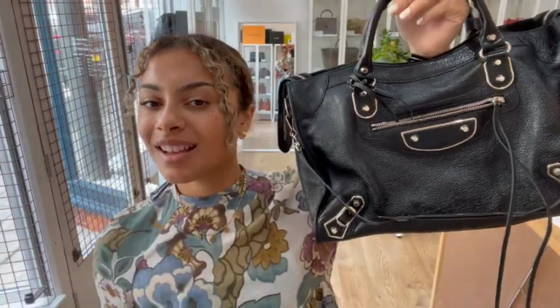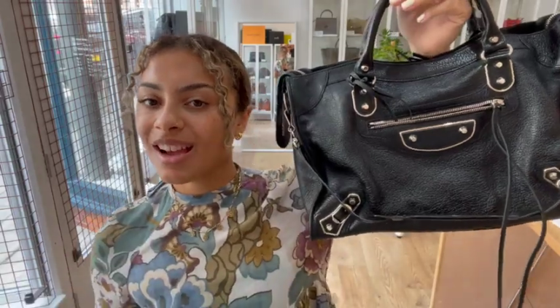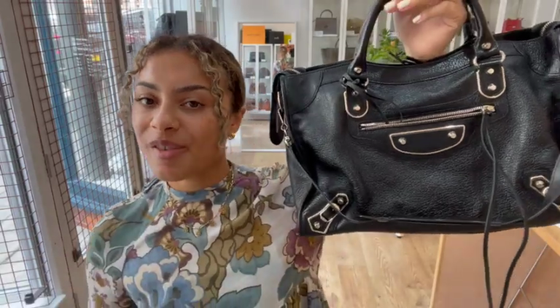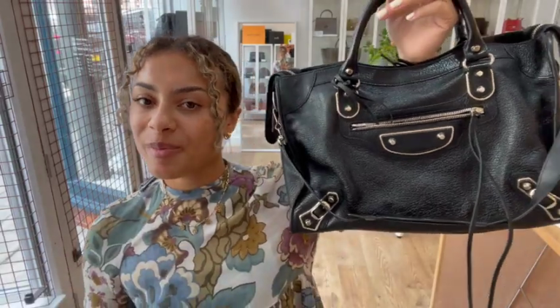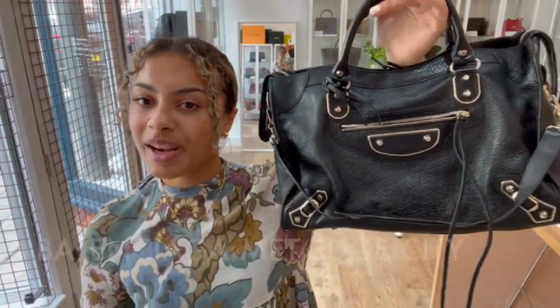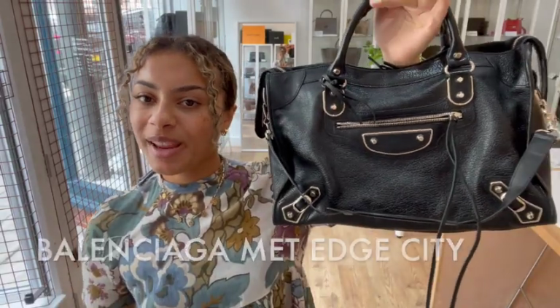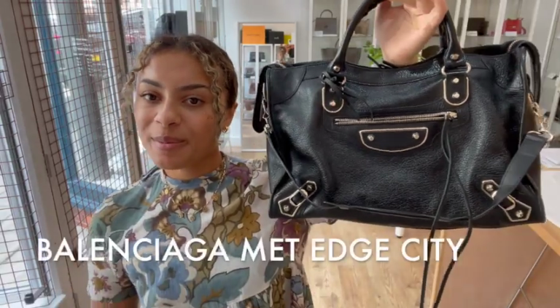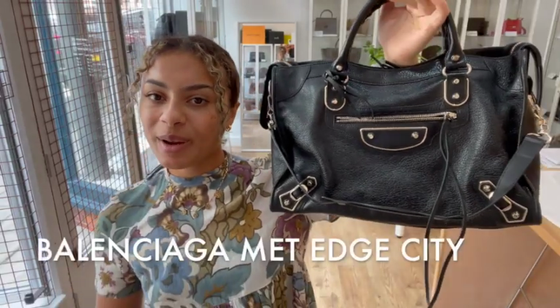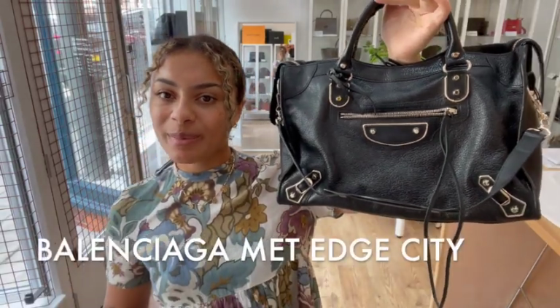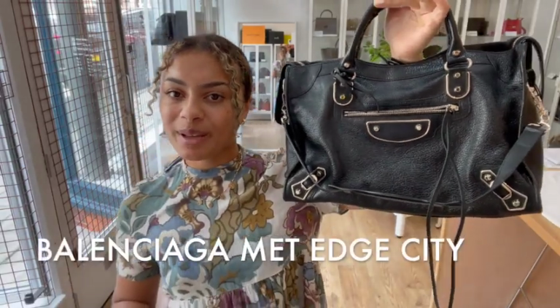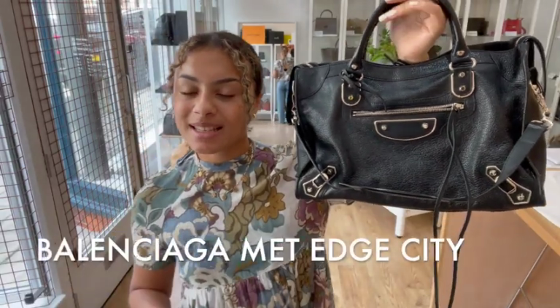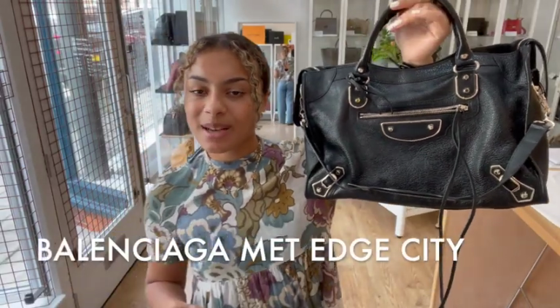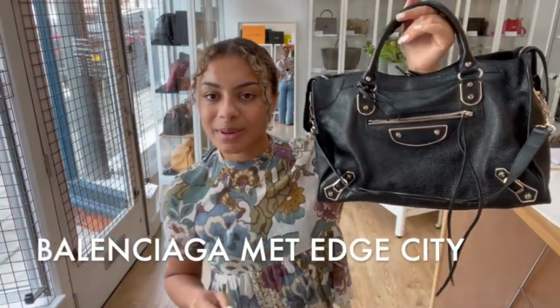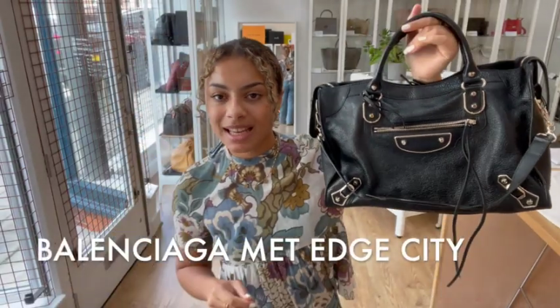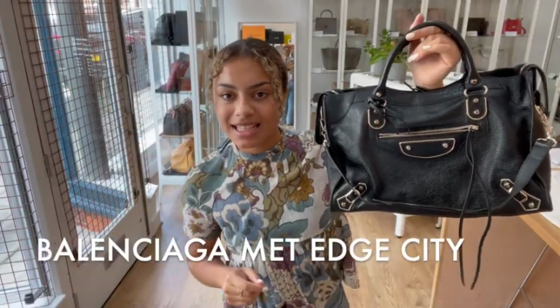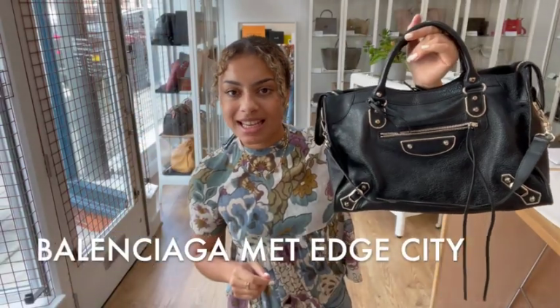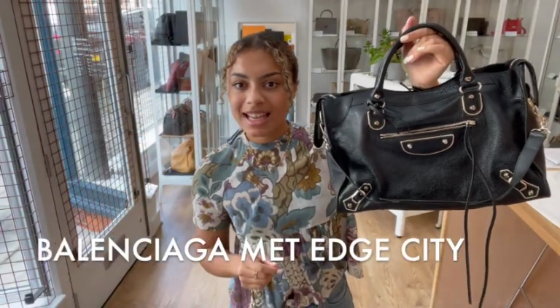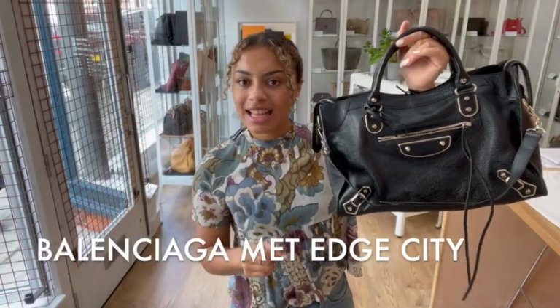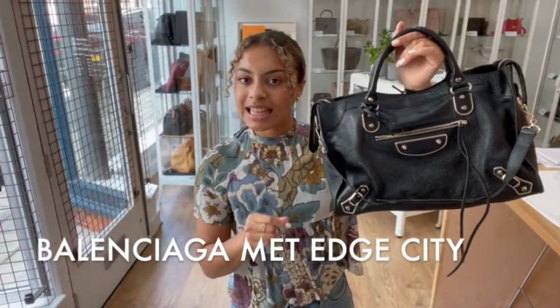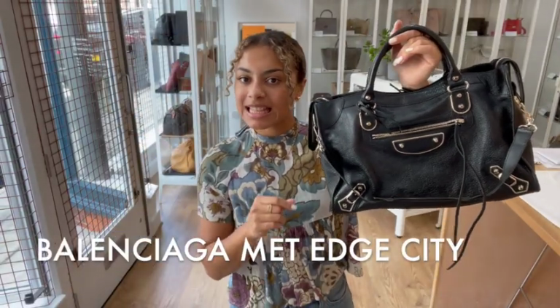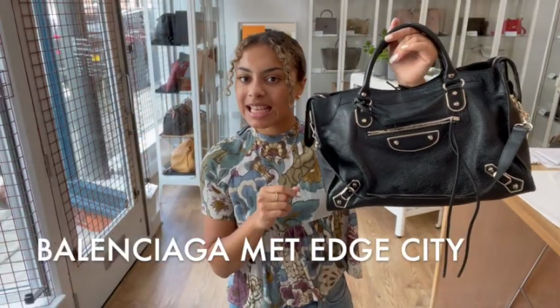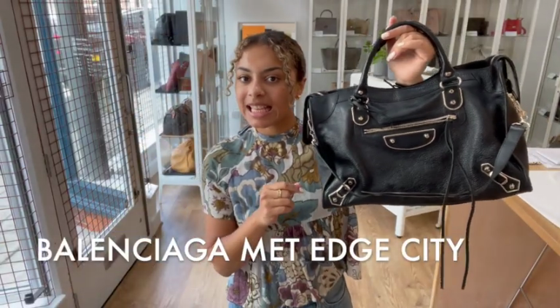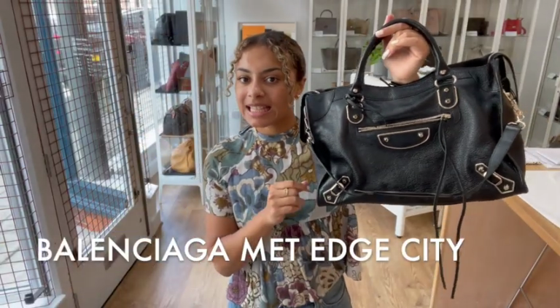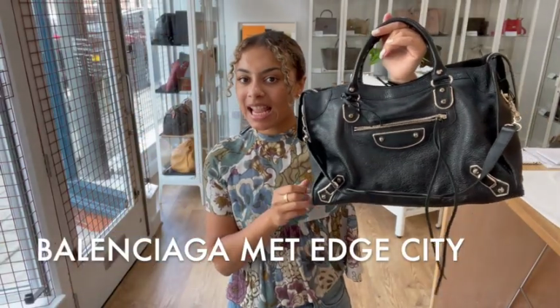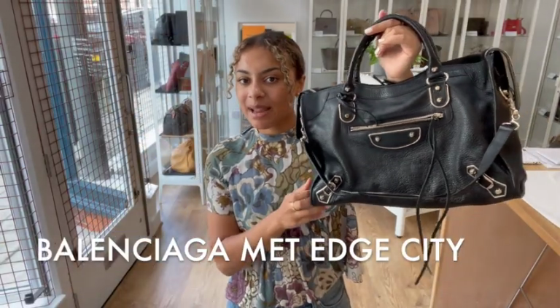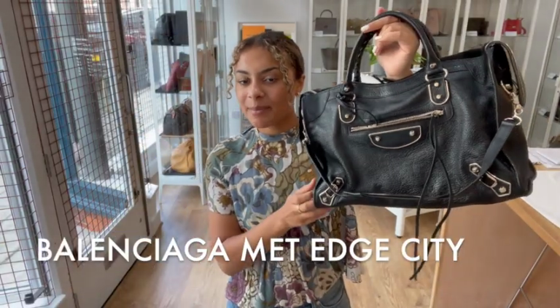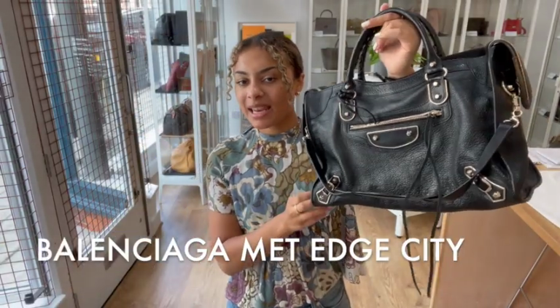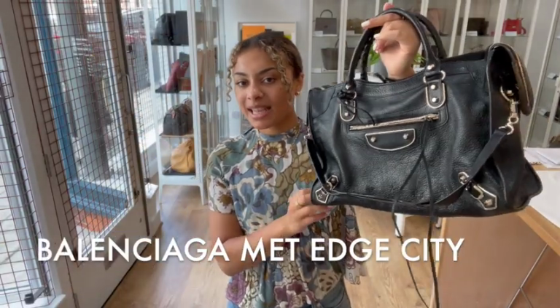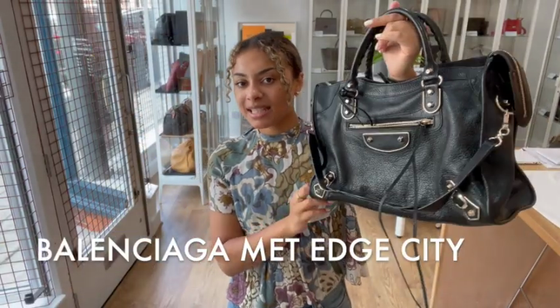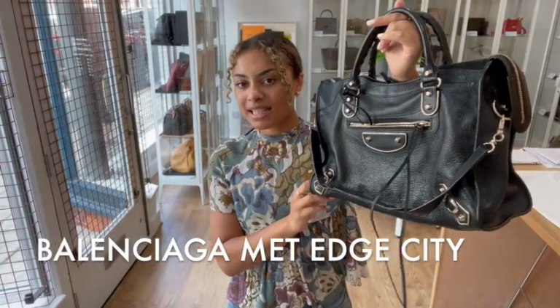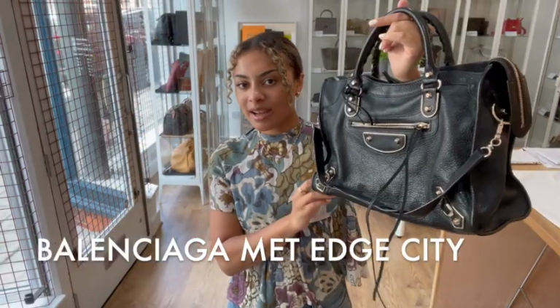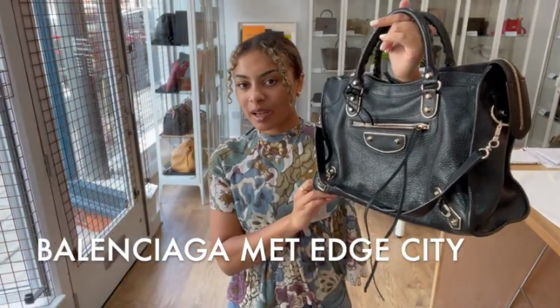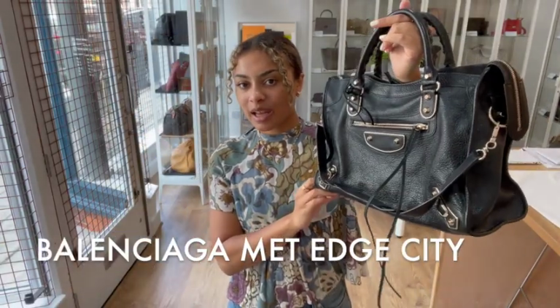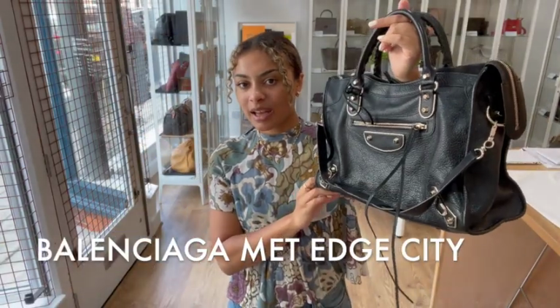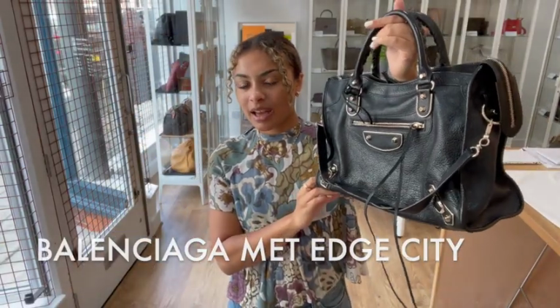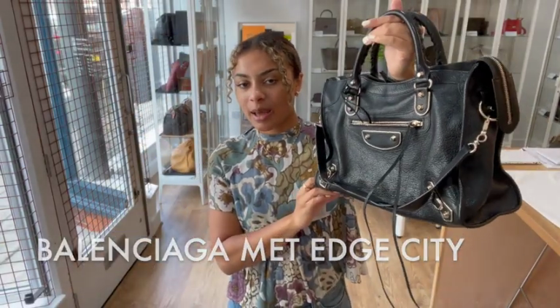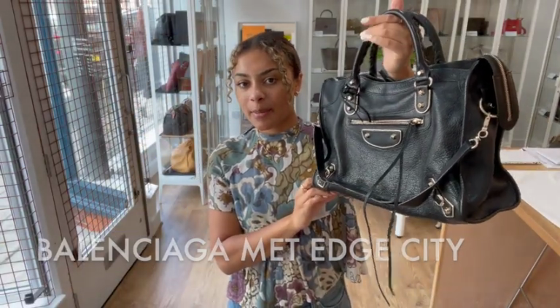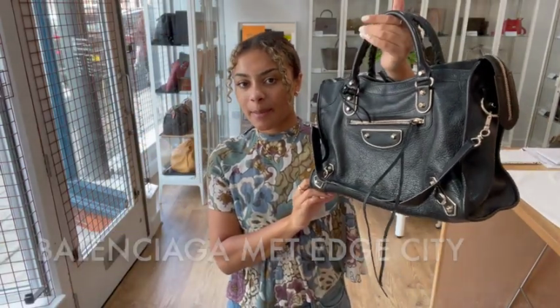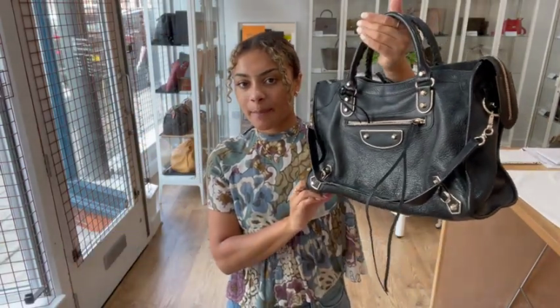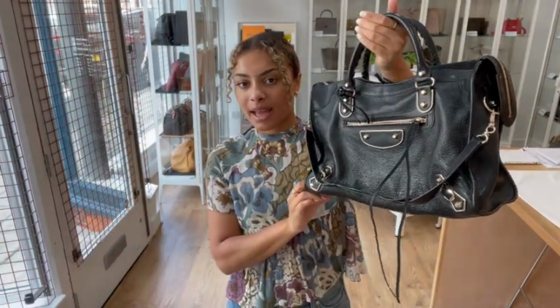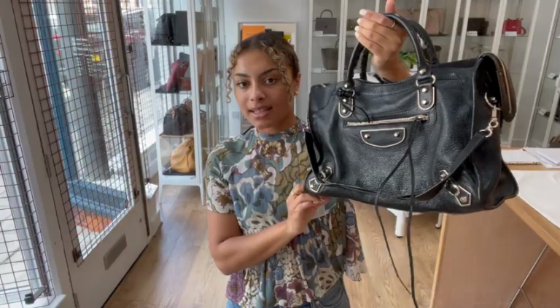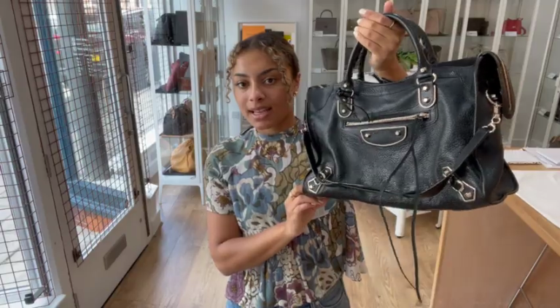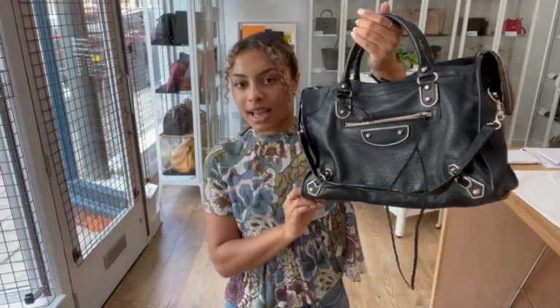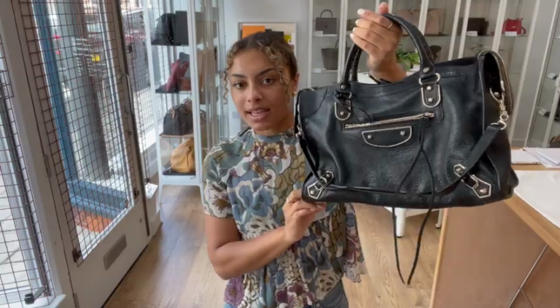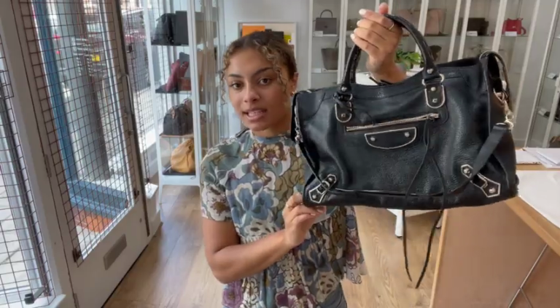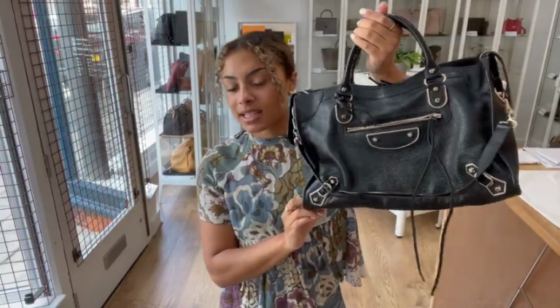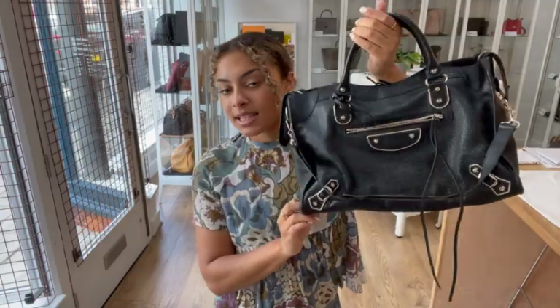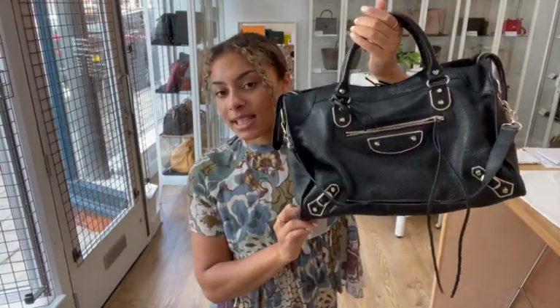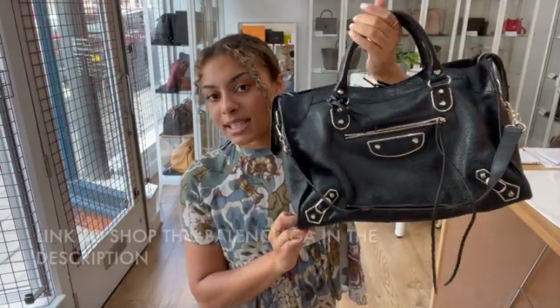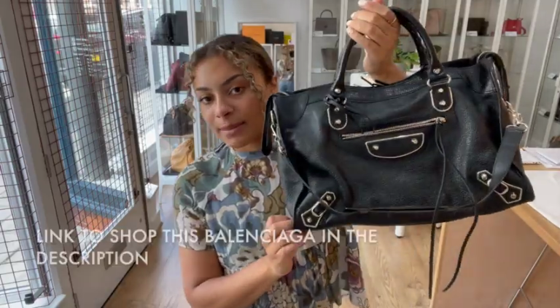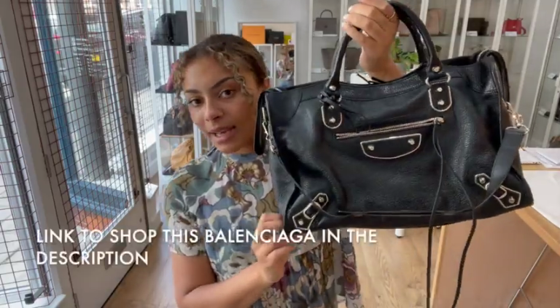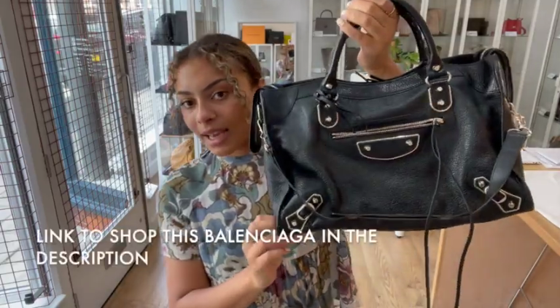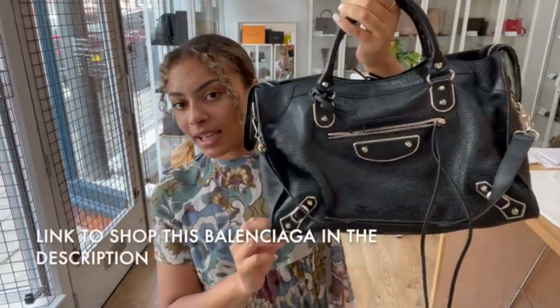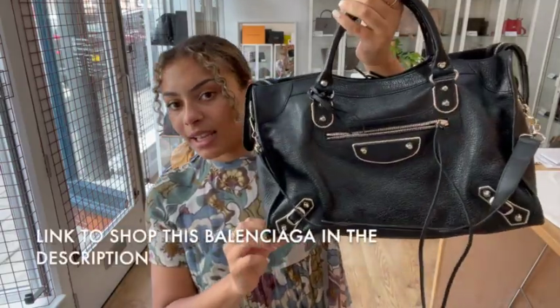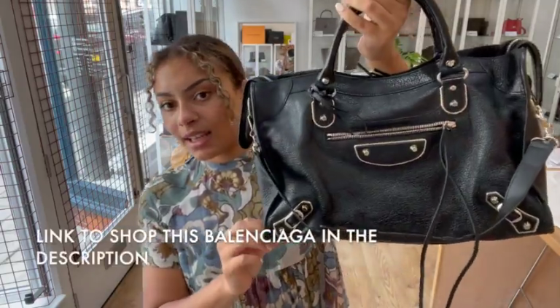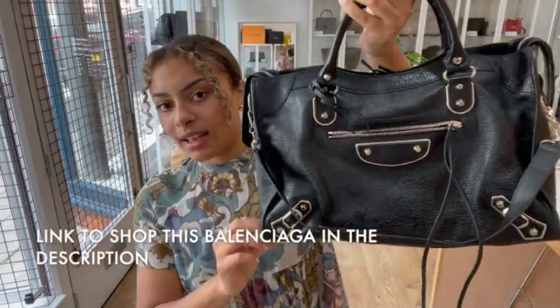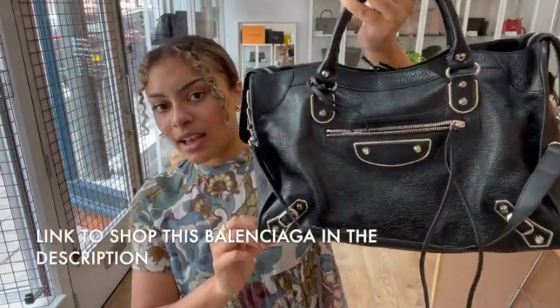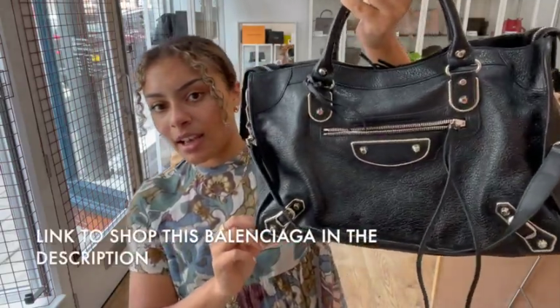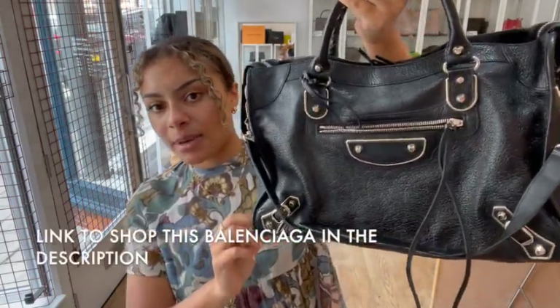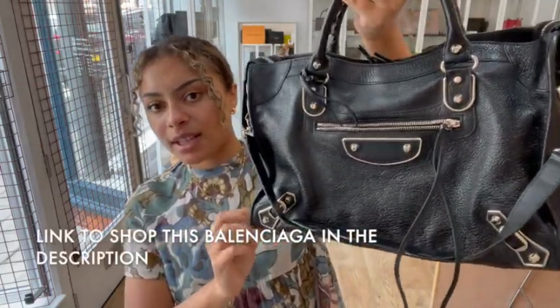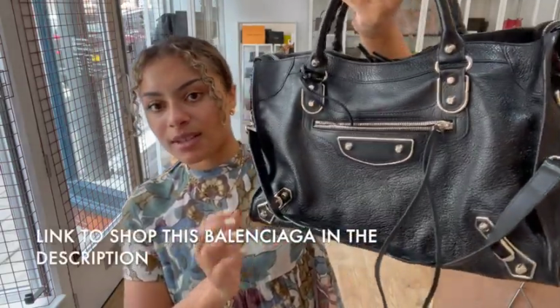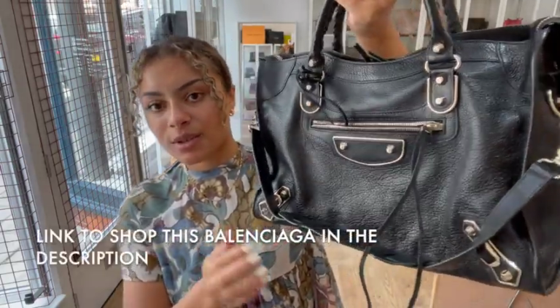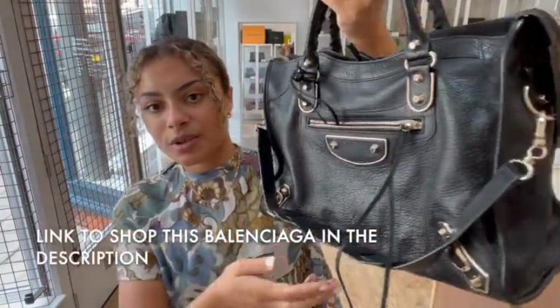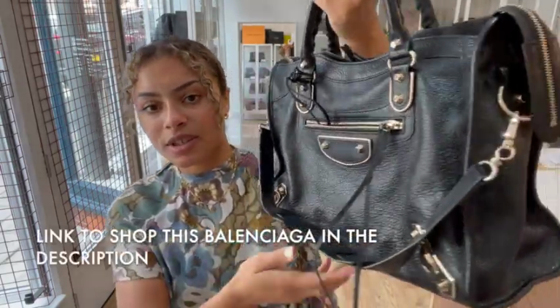Hi everybody, welcome back to Armcandy. This is a Balenciaga Met Edge City Live and it's gorgeous.